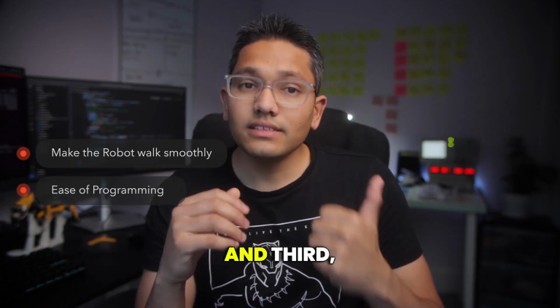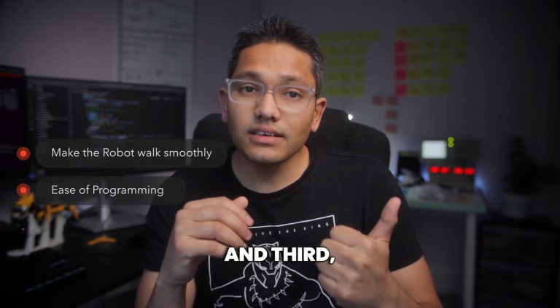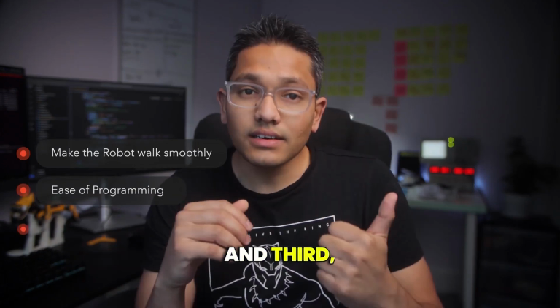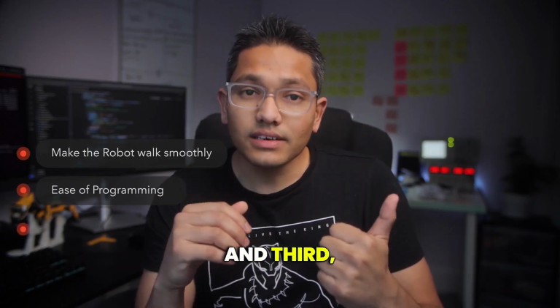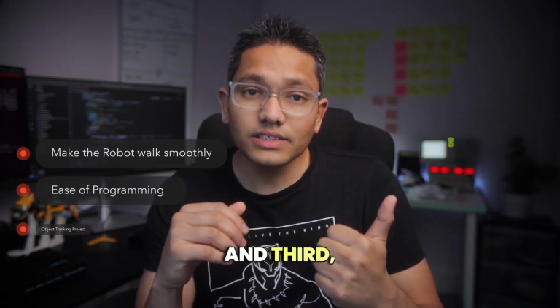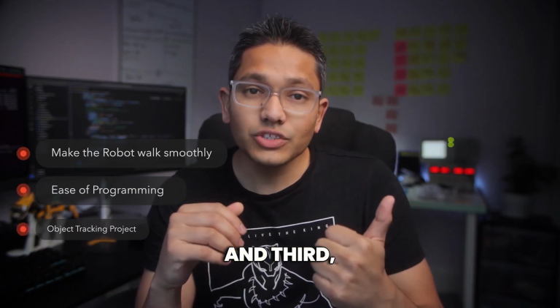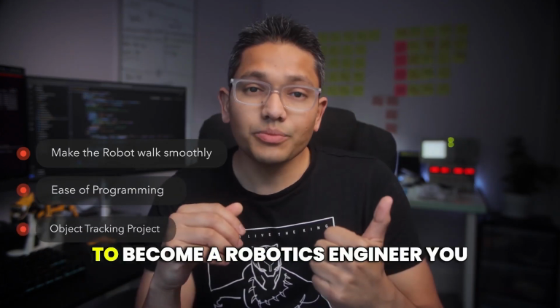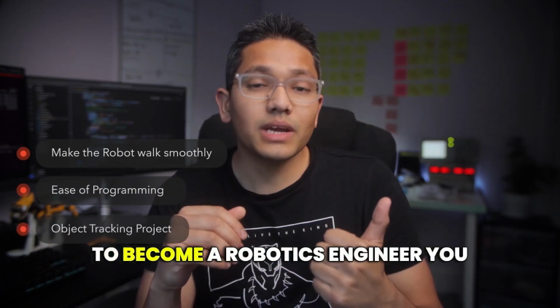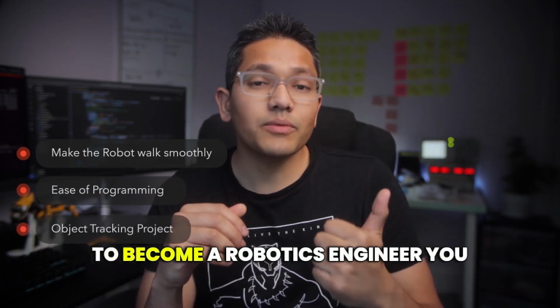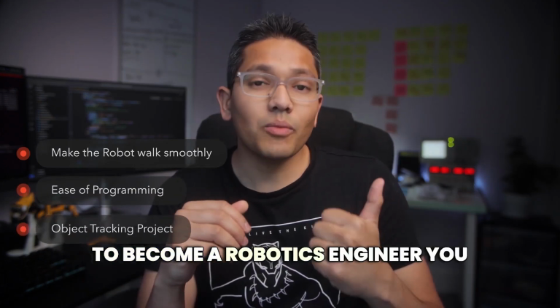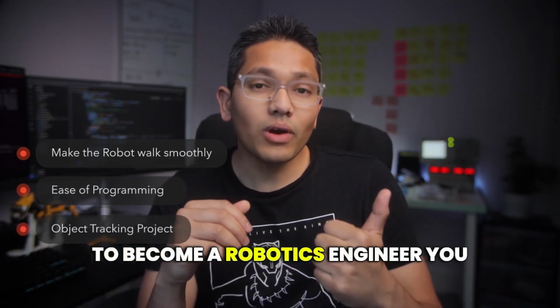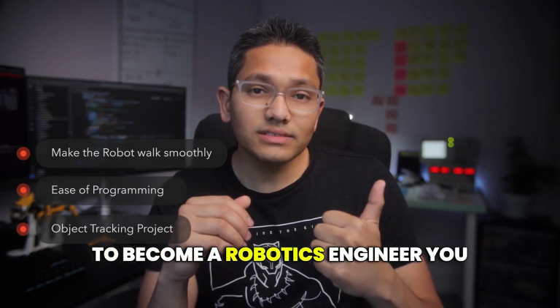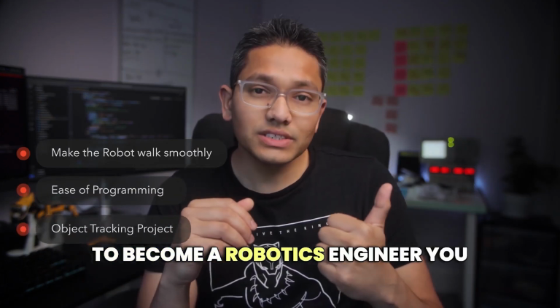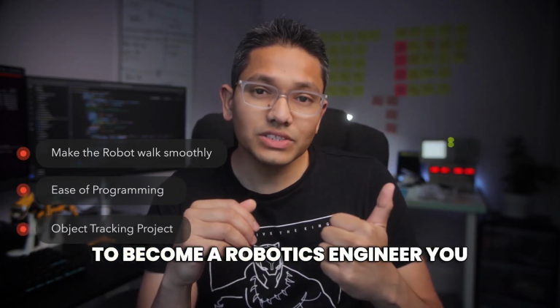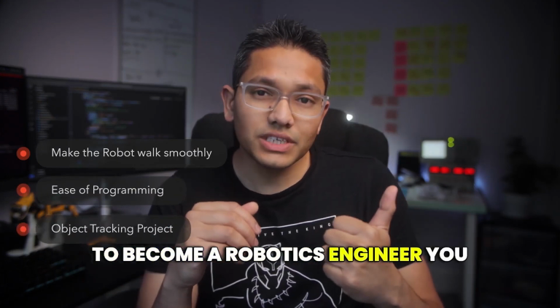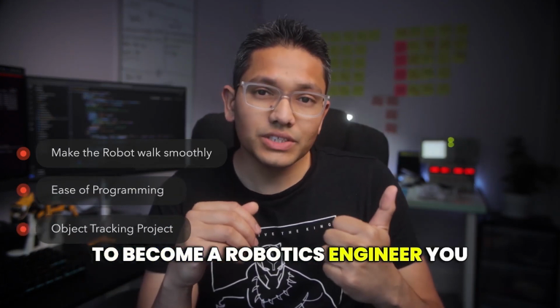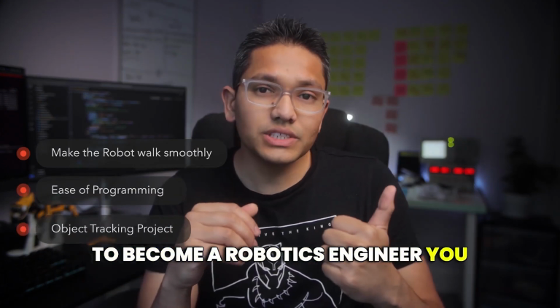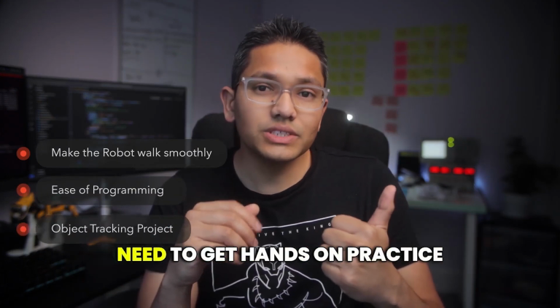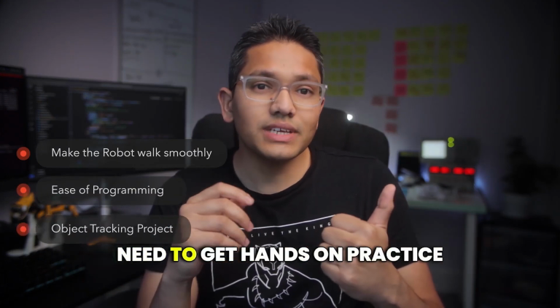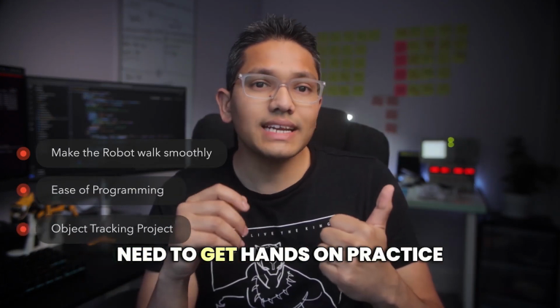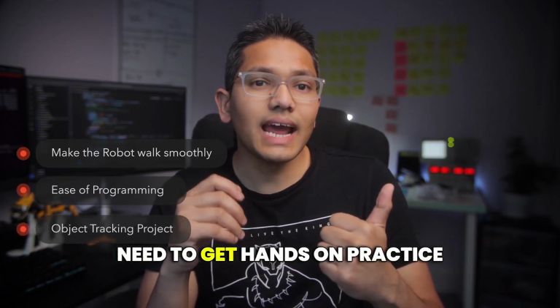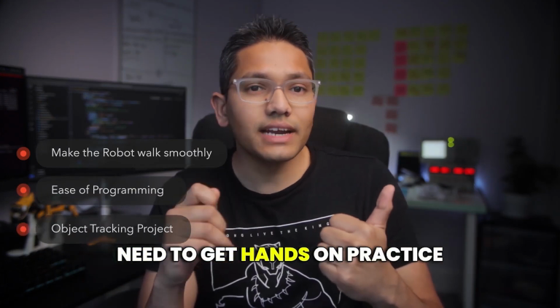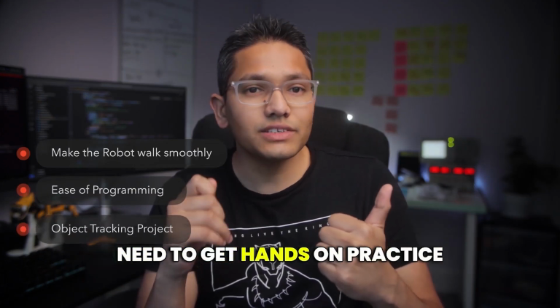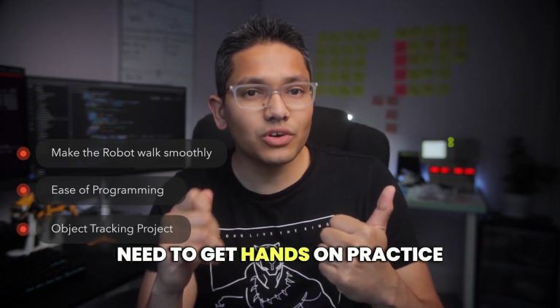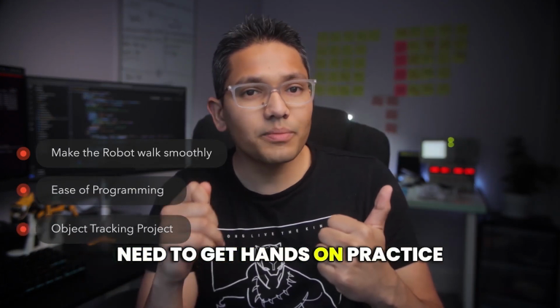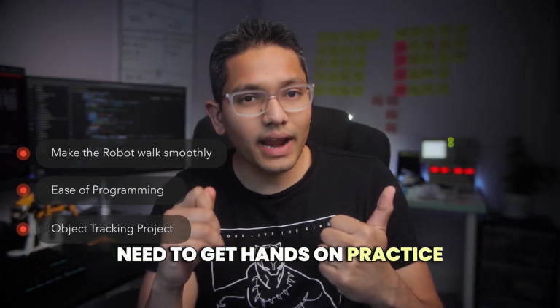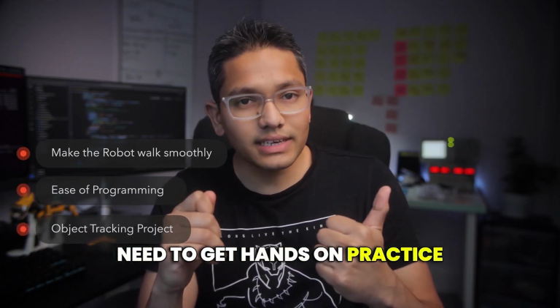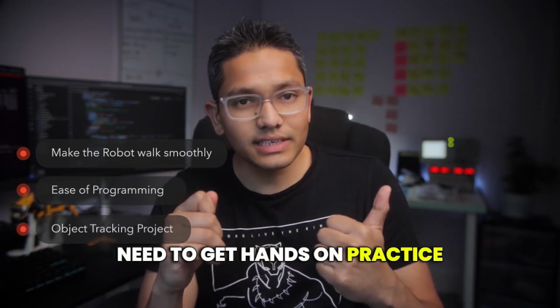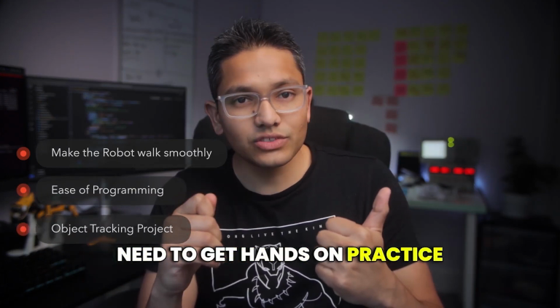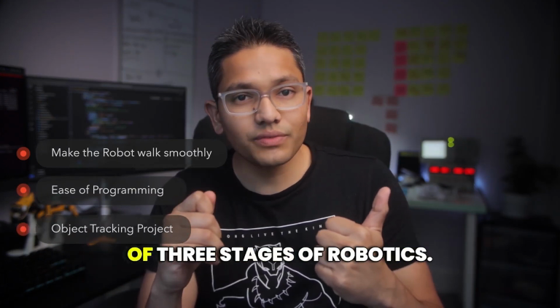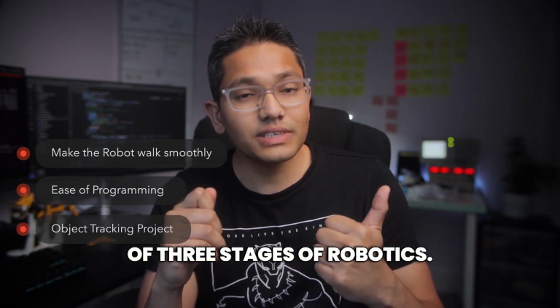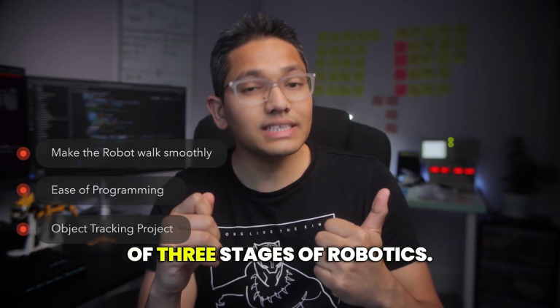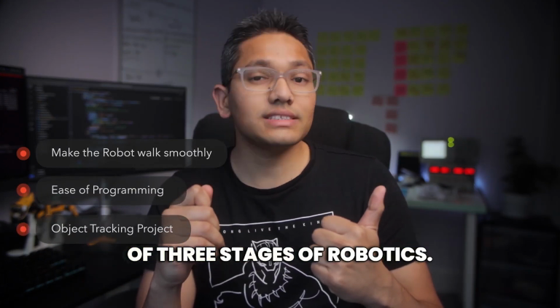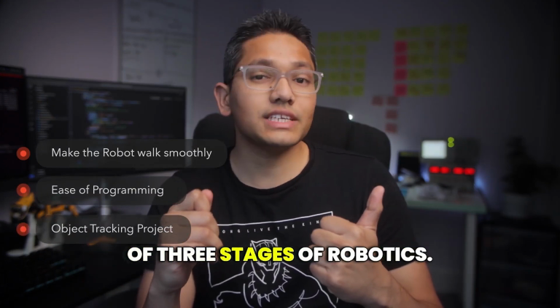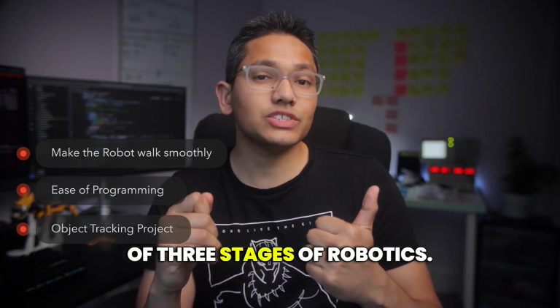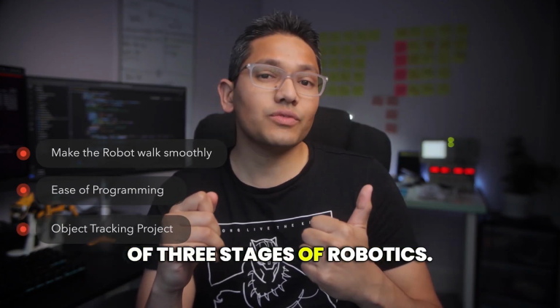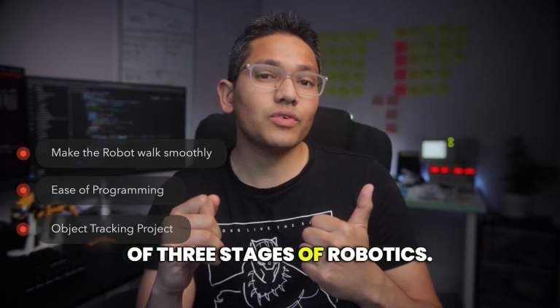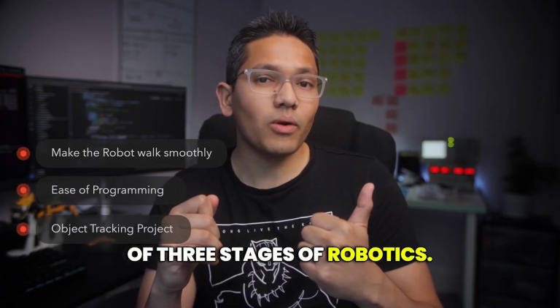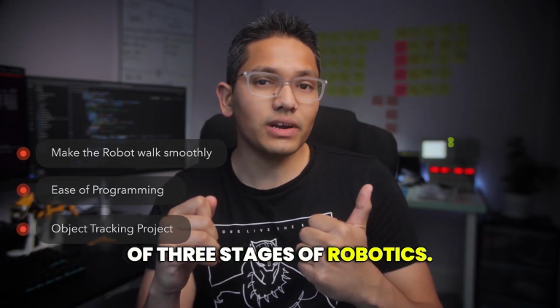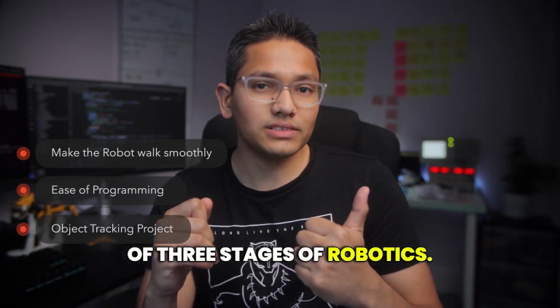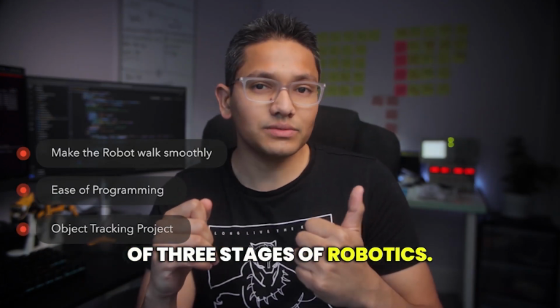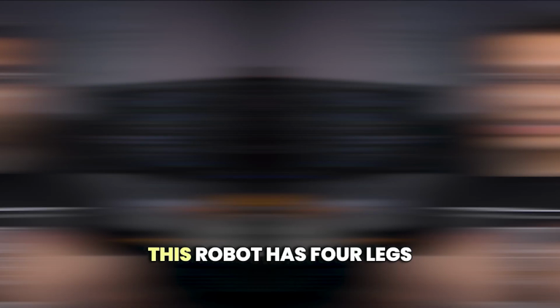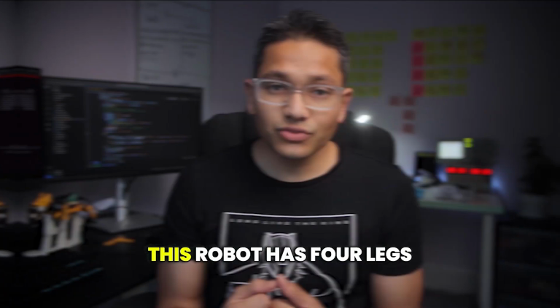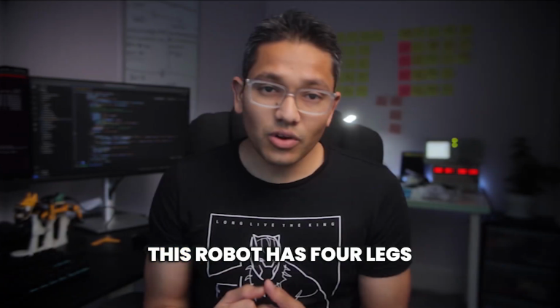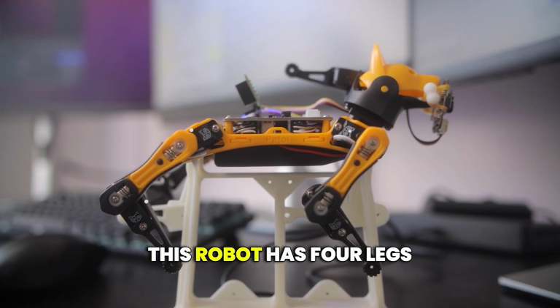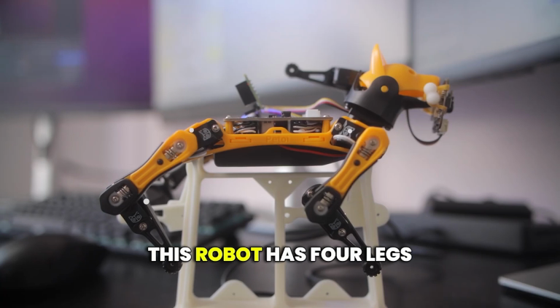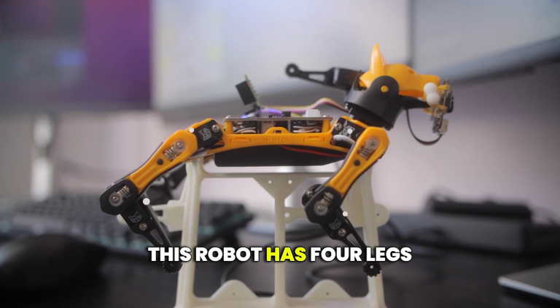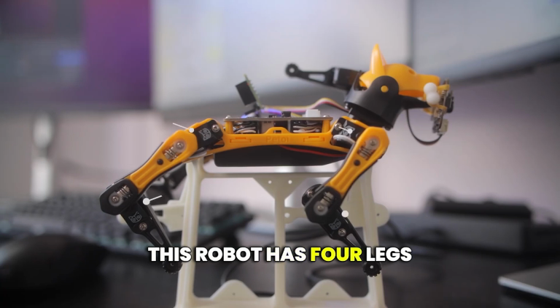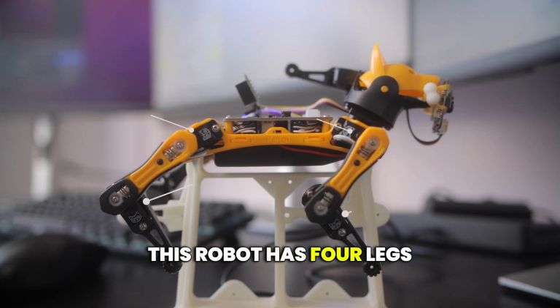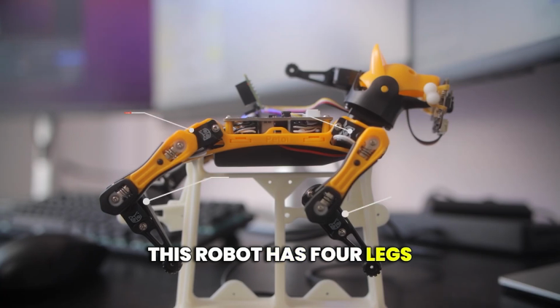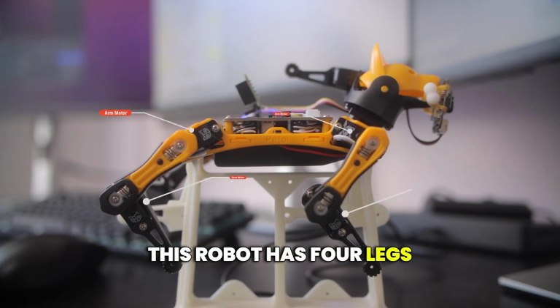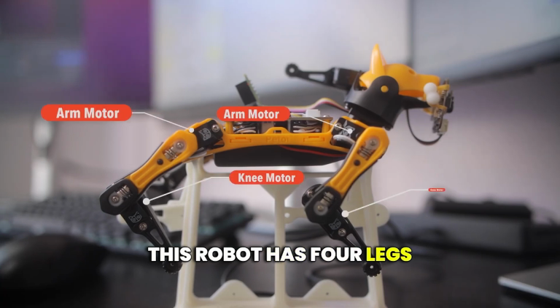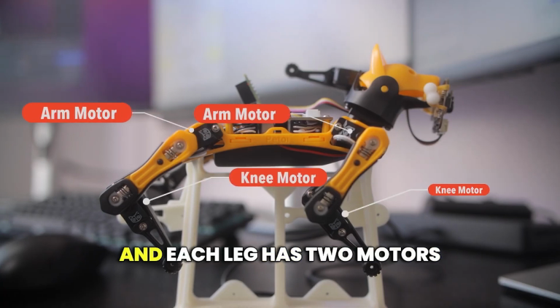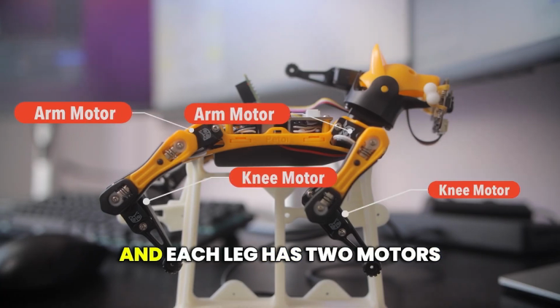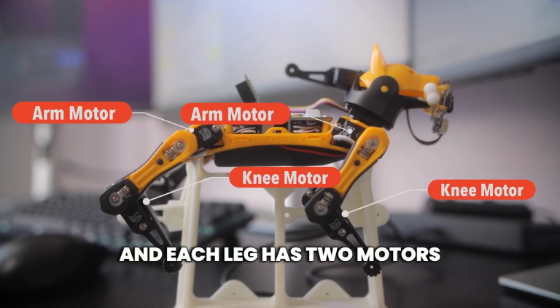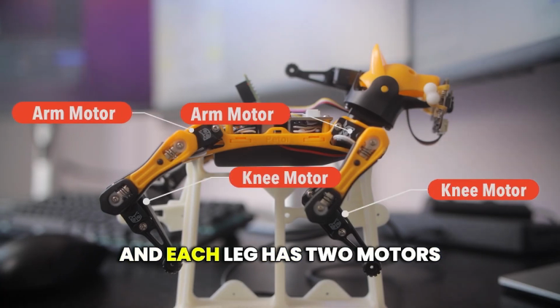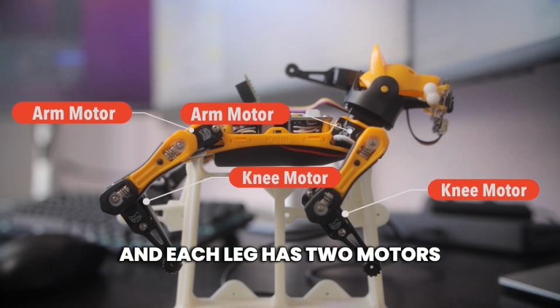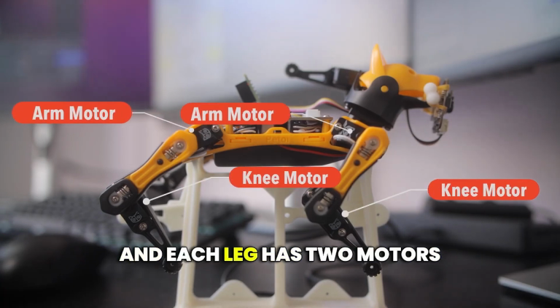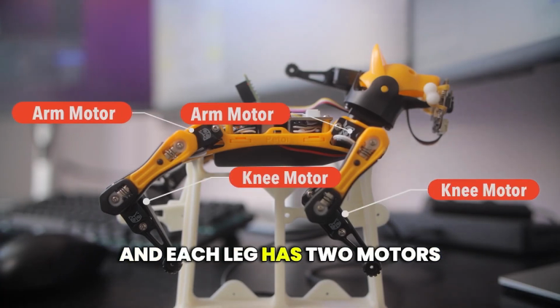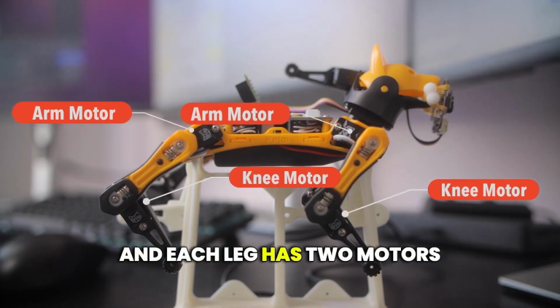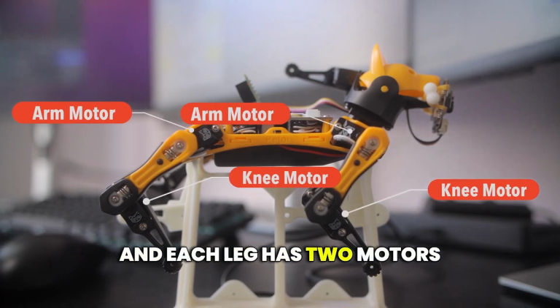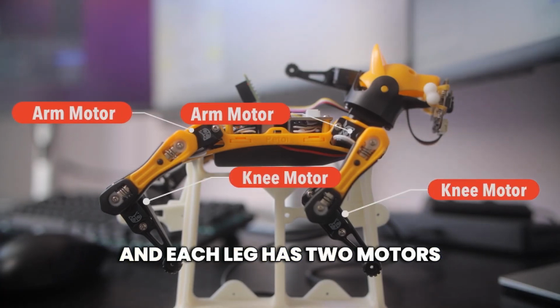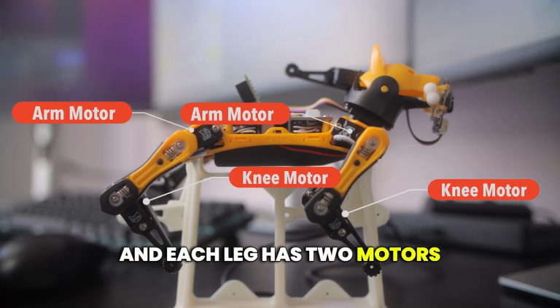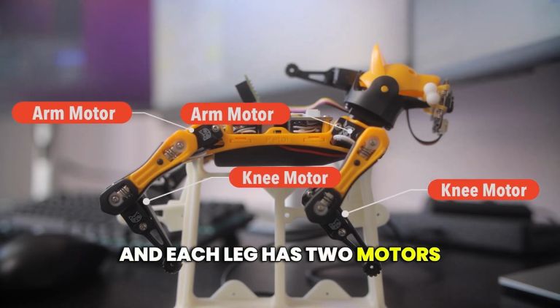And third, to become a robotics engineer you need to get hands-on practice of three stages of robotics. This robot has four legs and each leg has two motors.